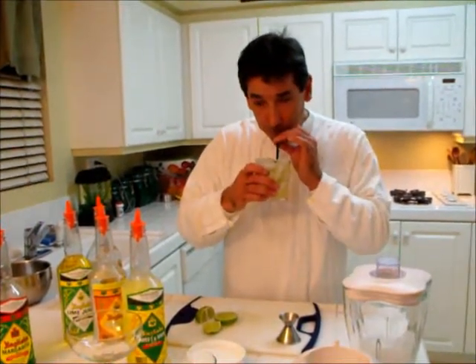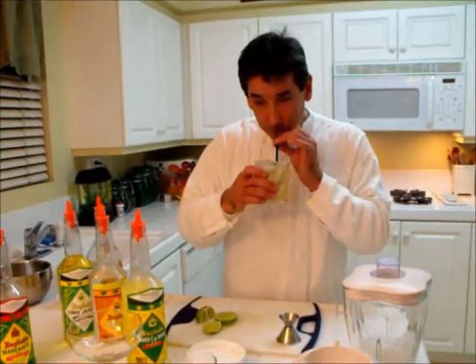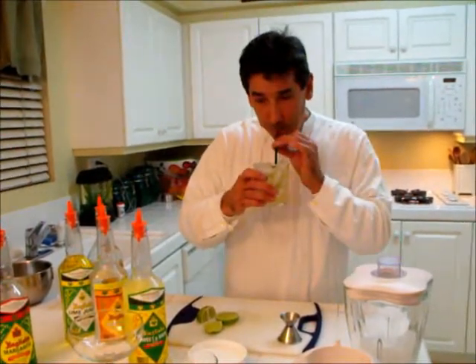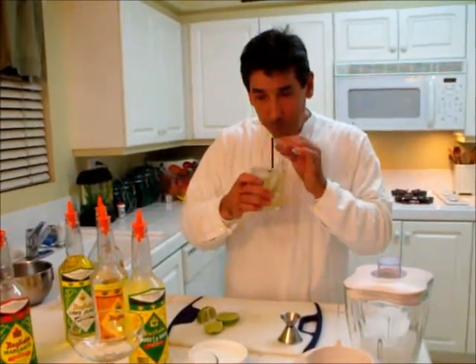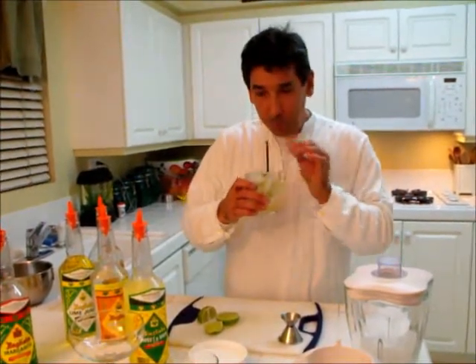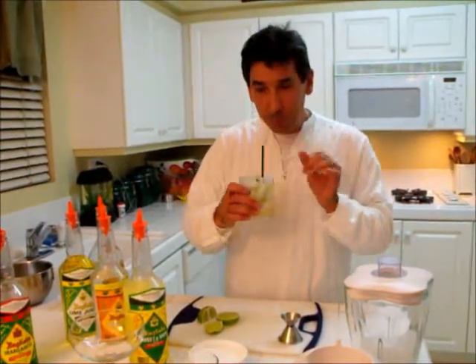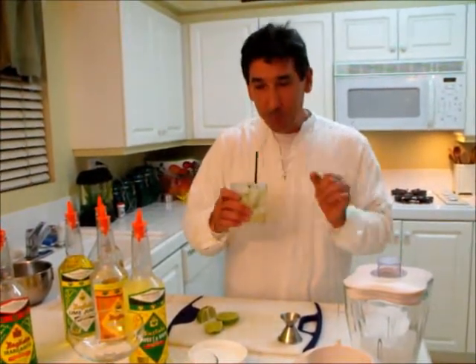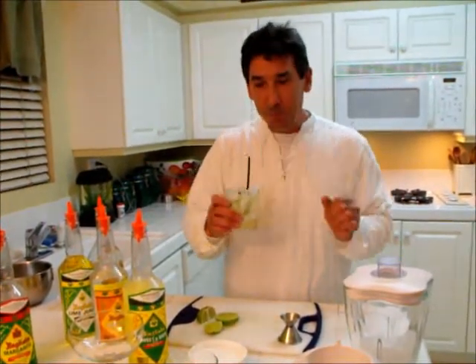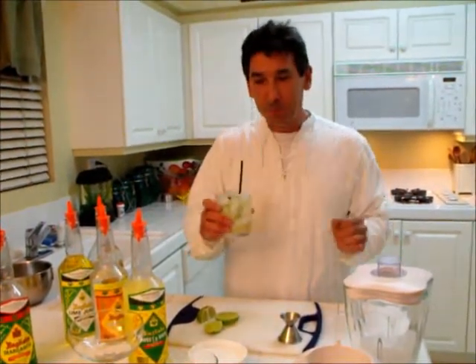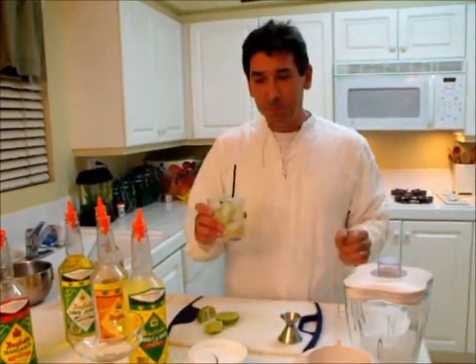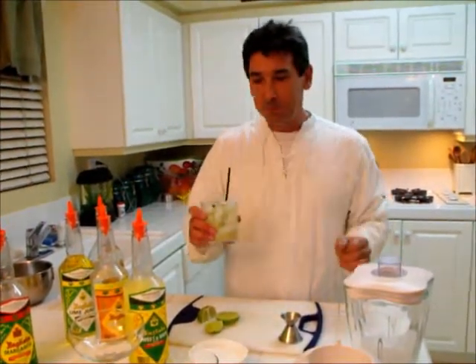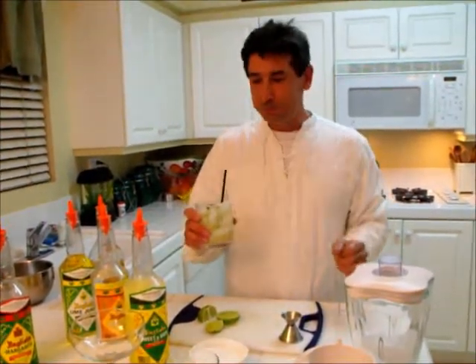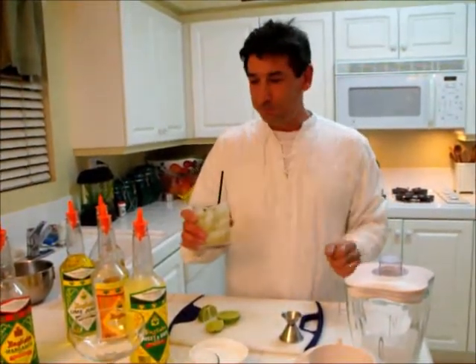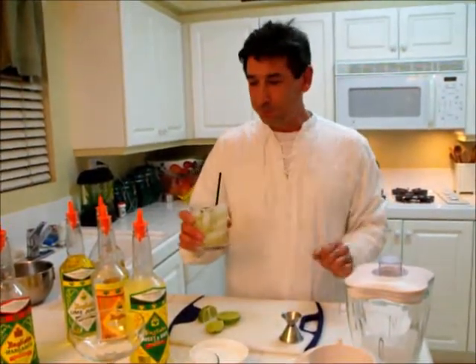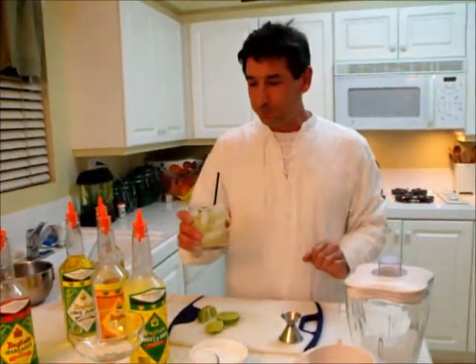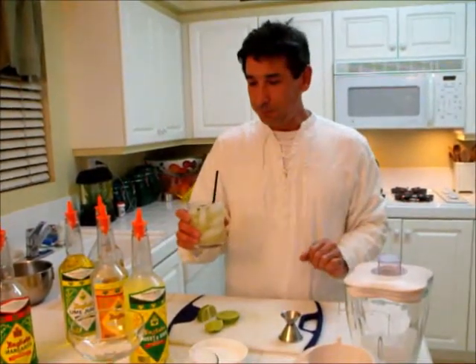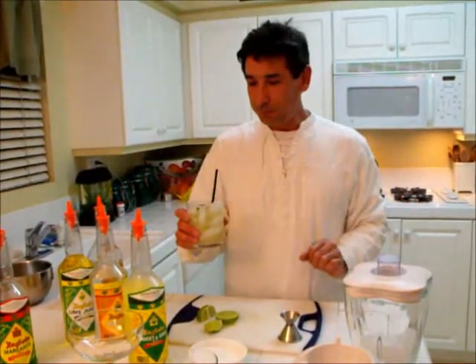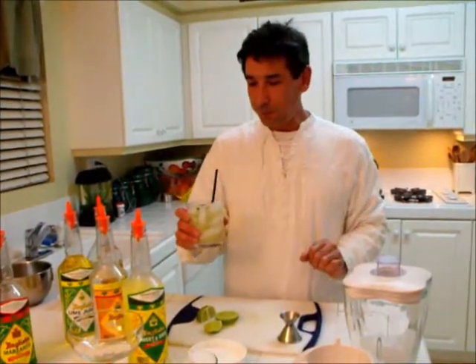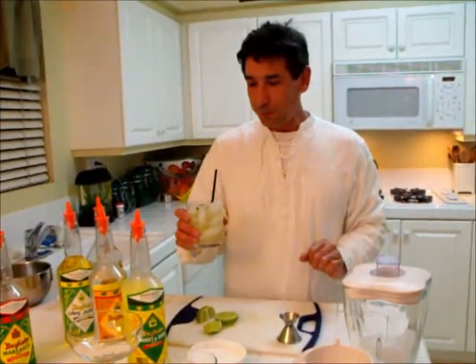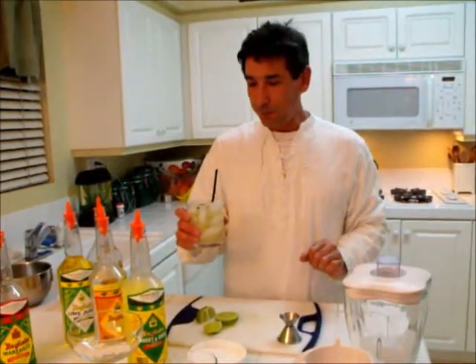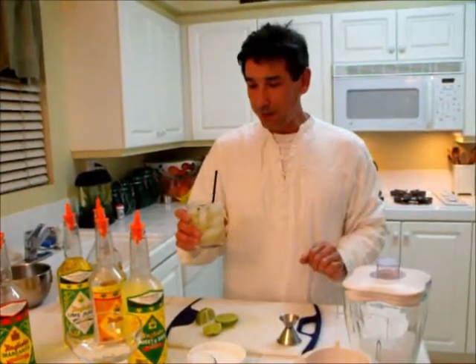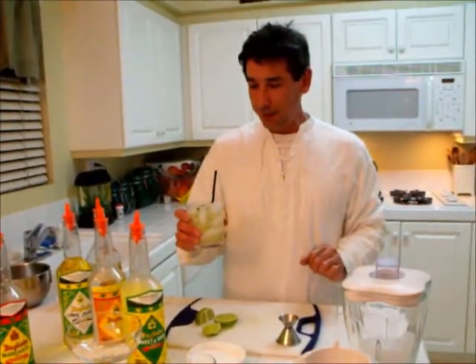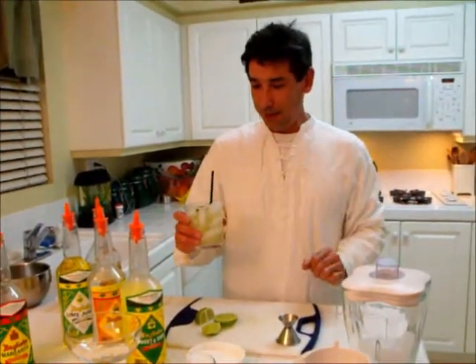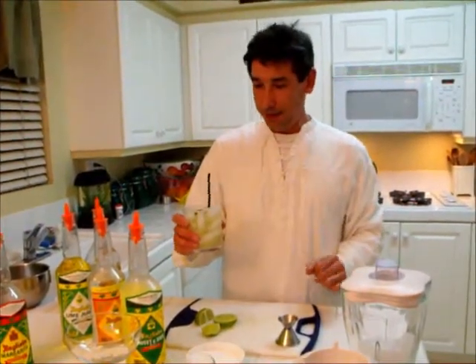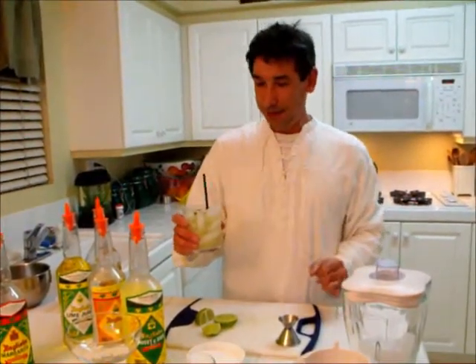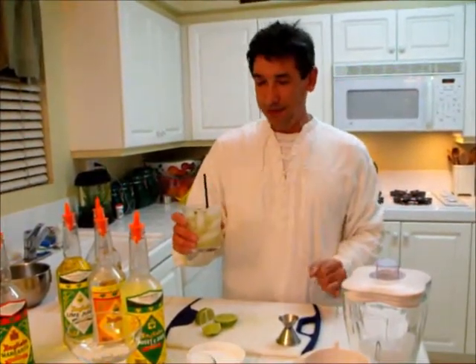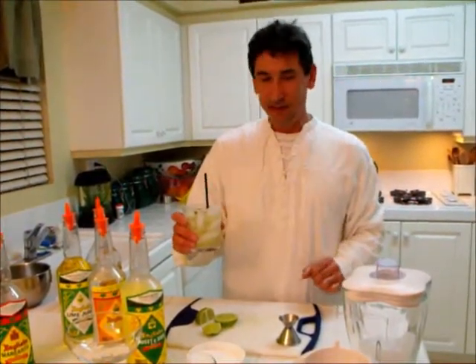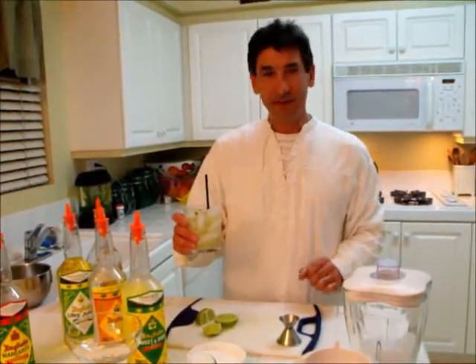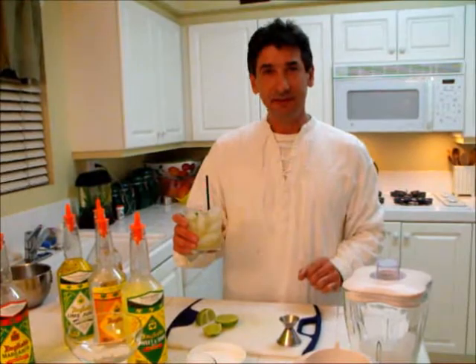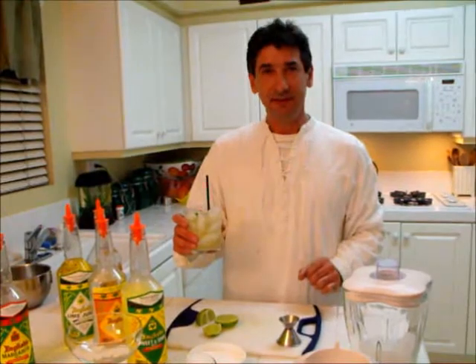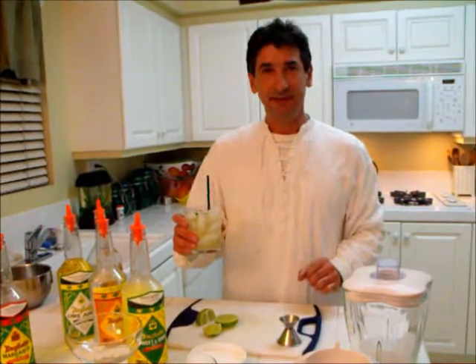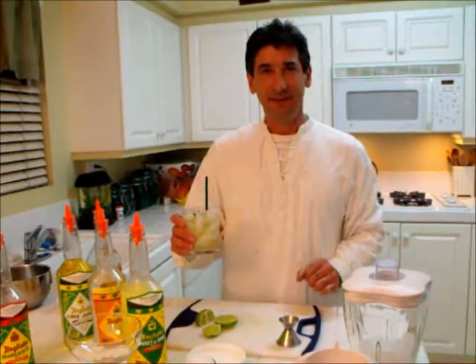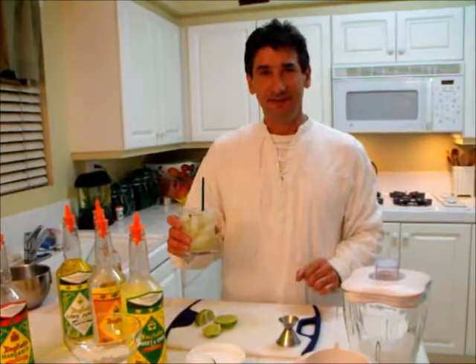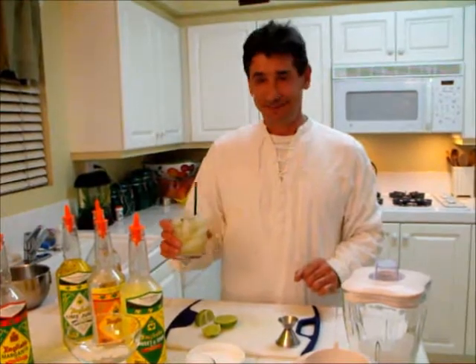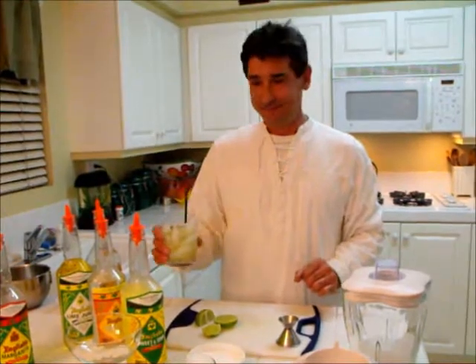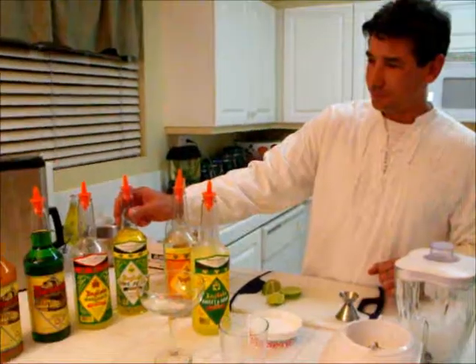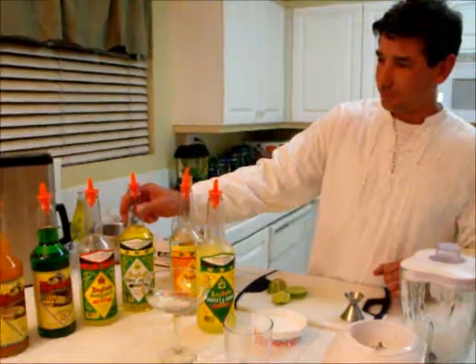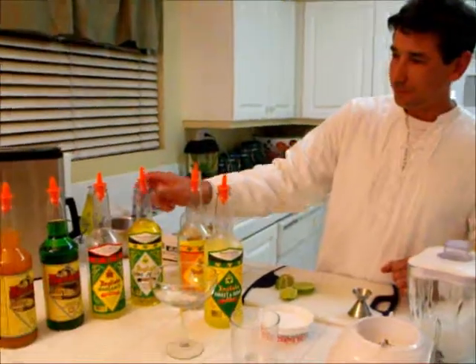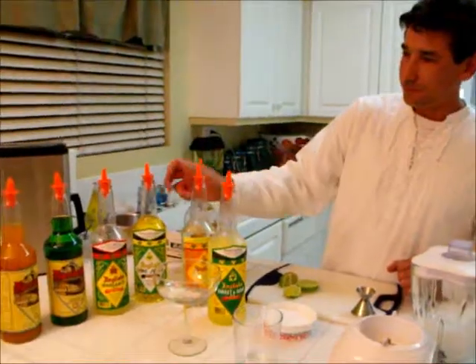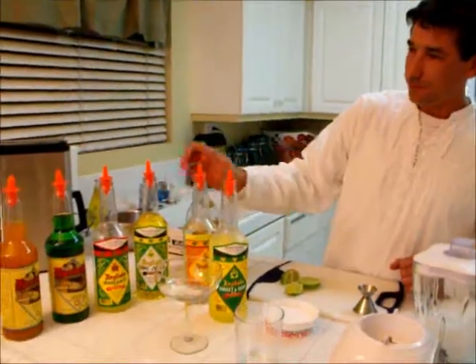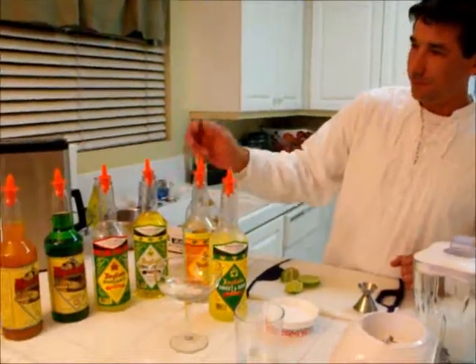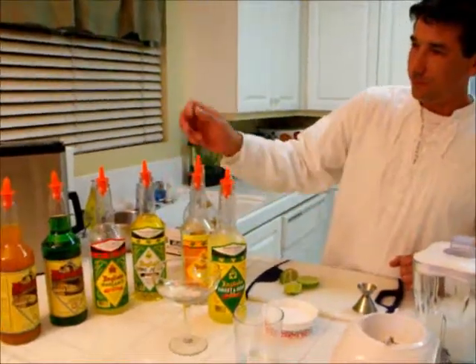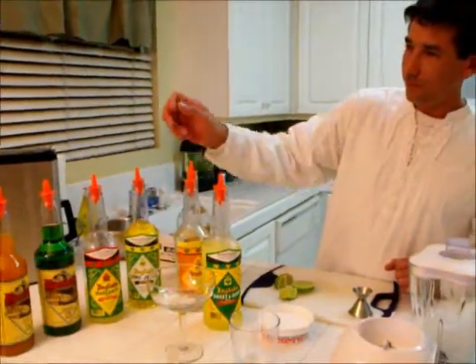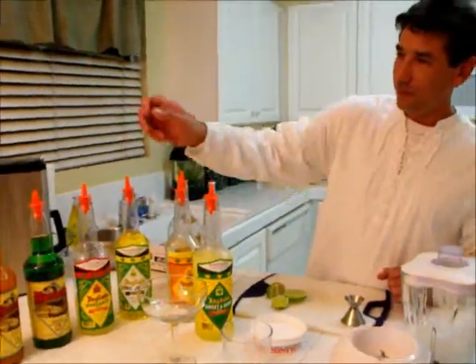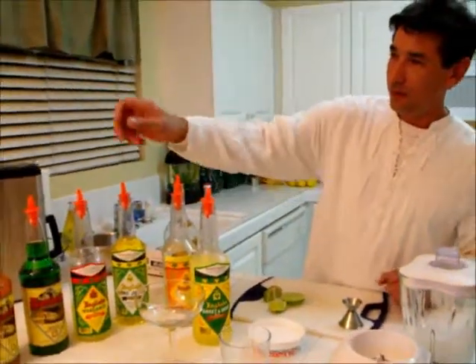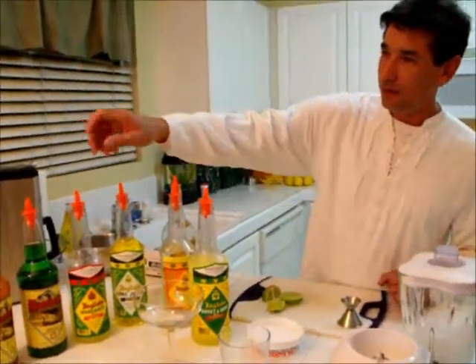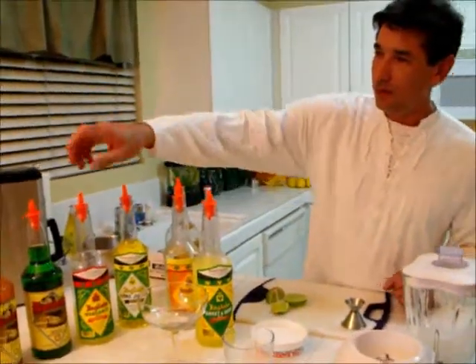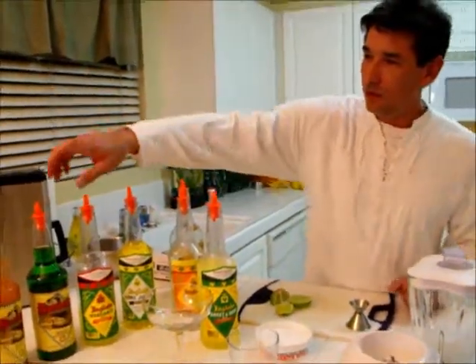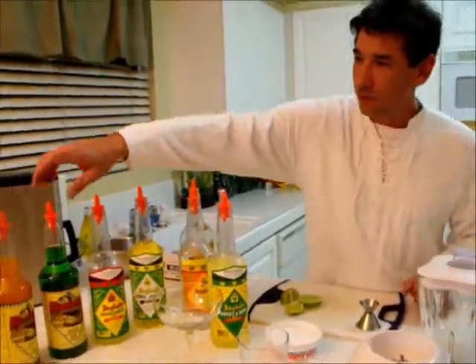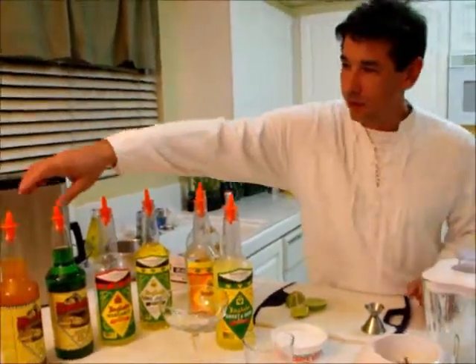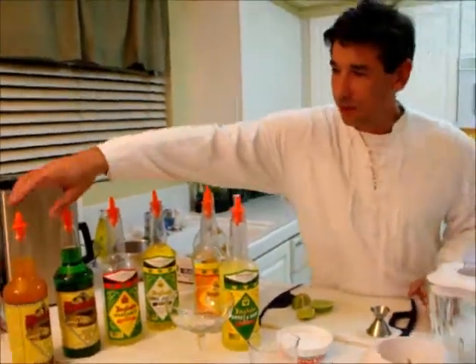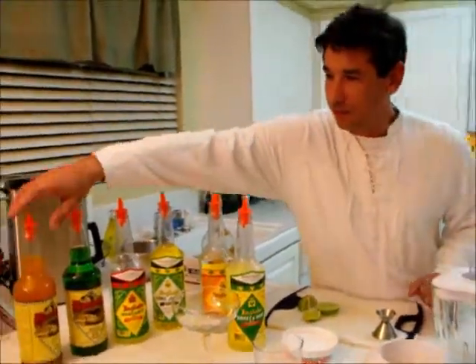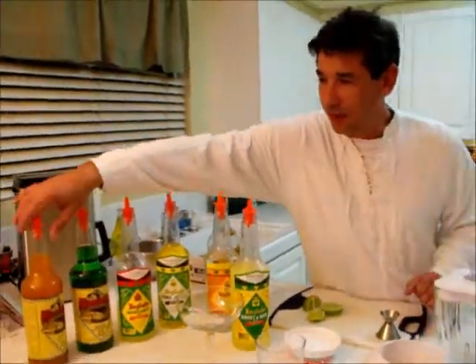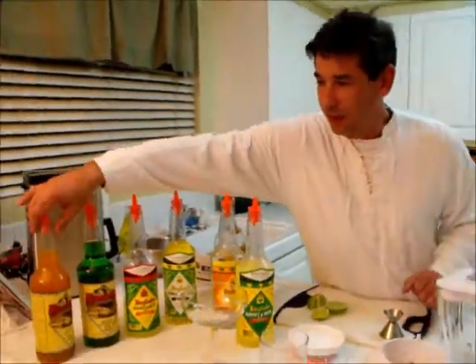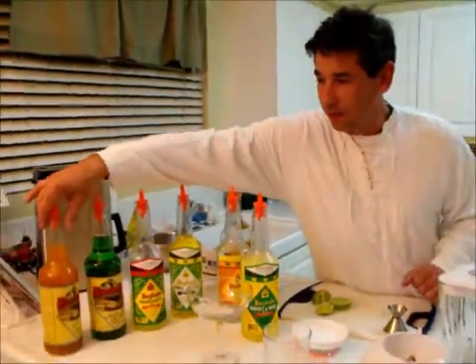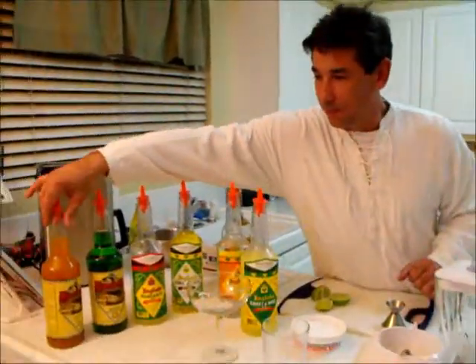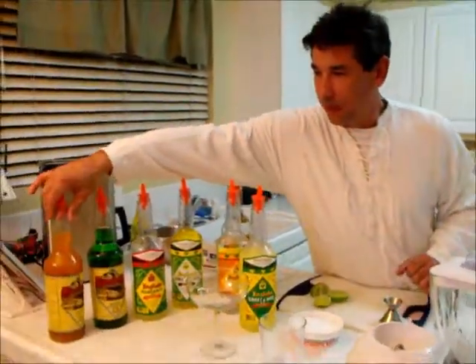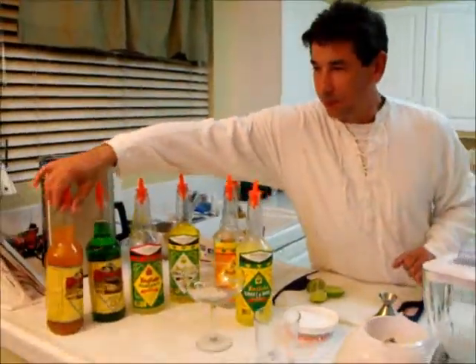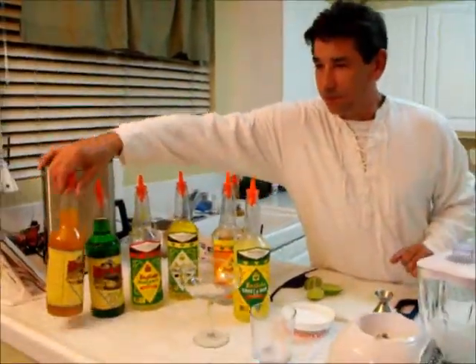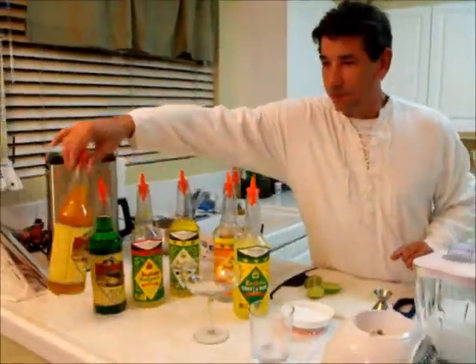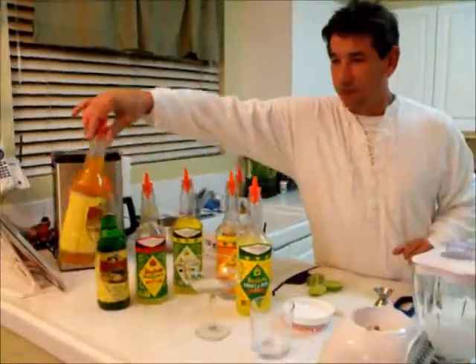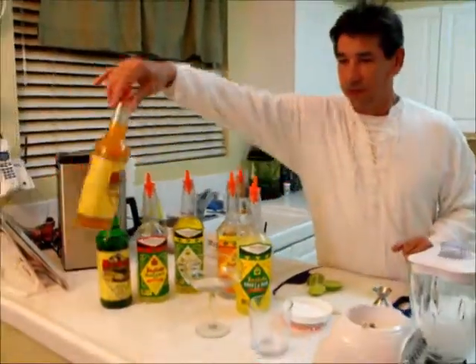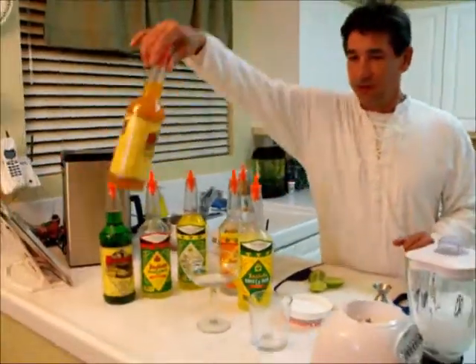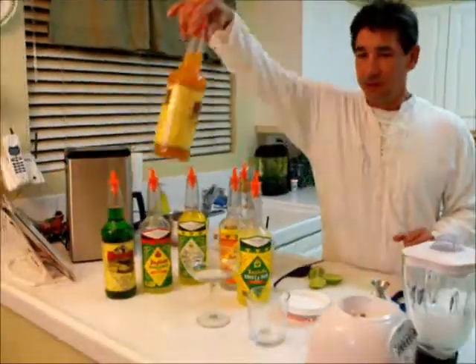Mmm. Hey, that is good. We can make a mango margarita.